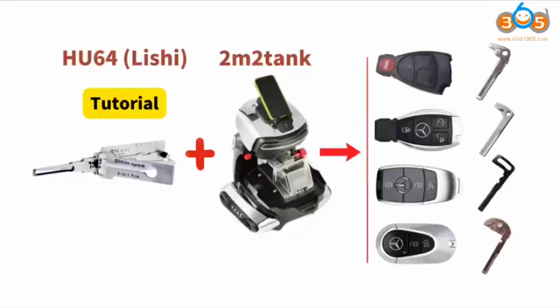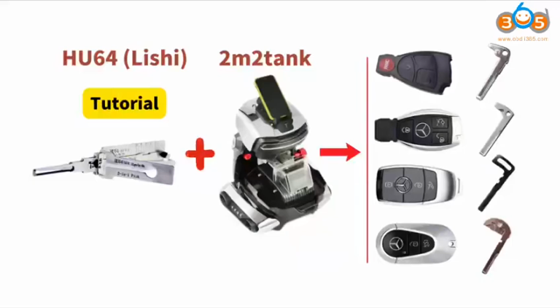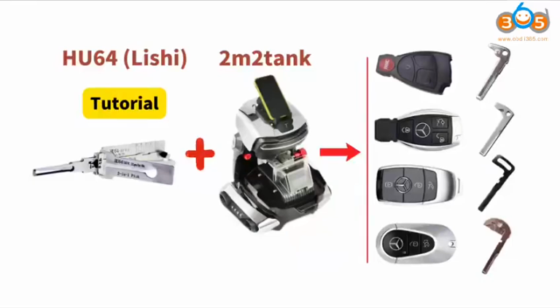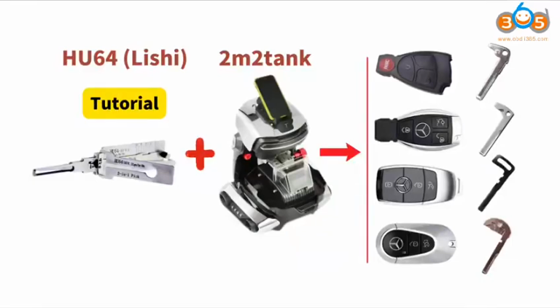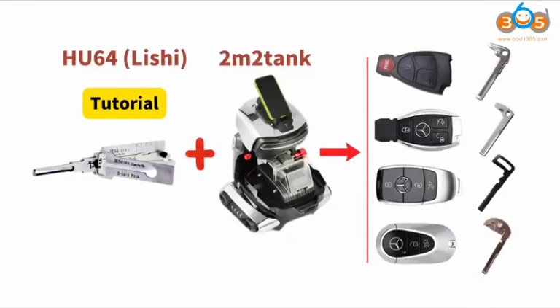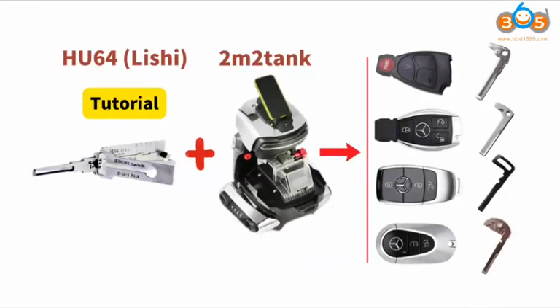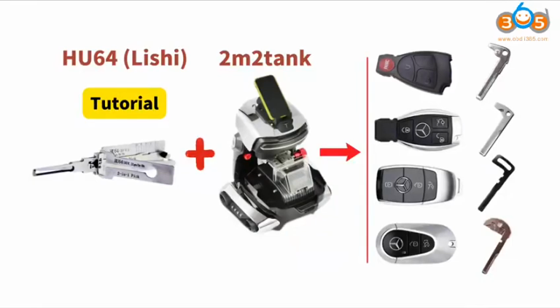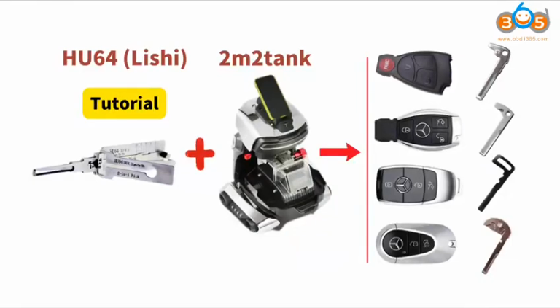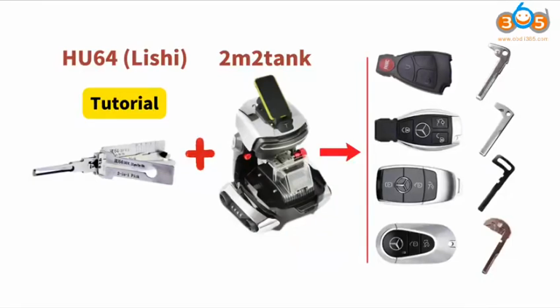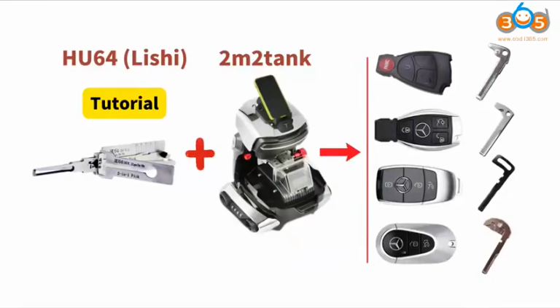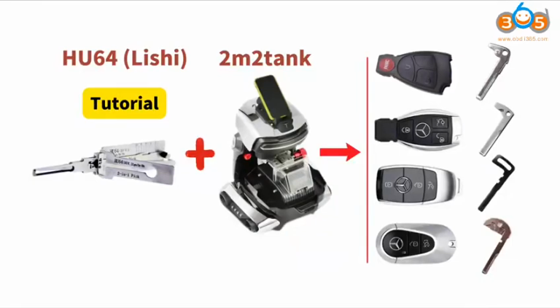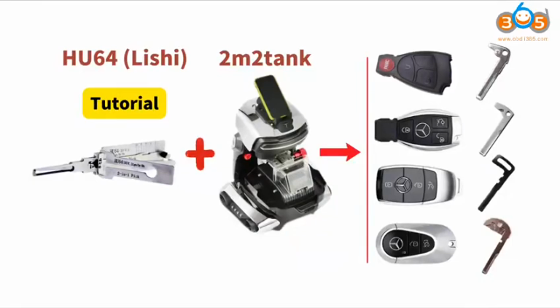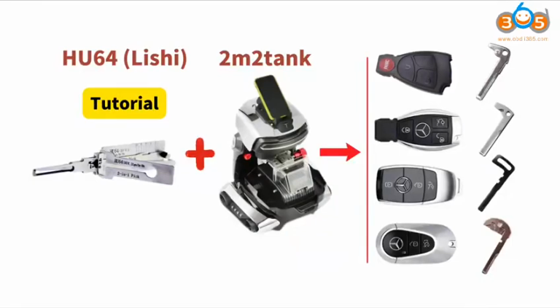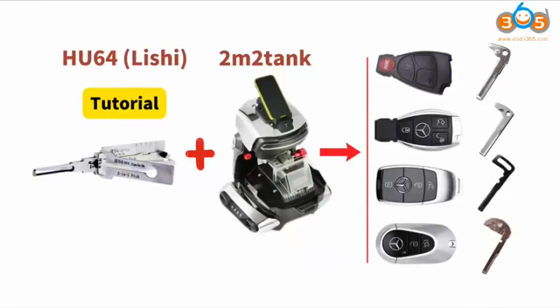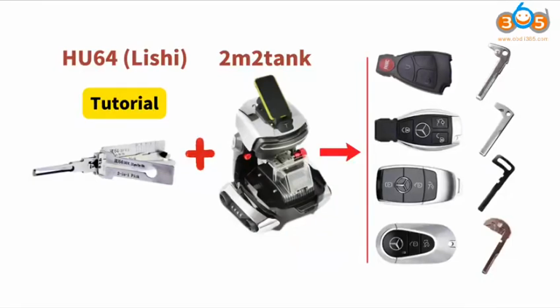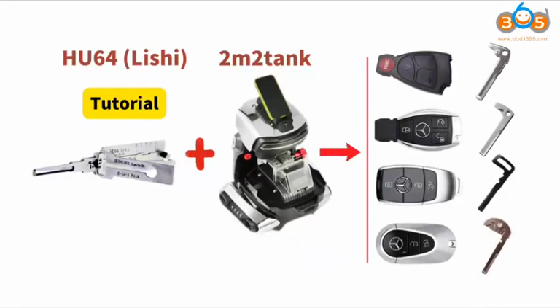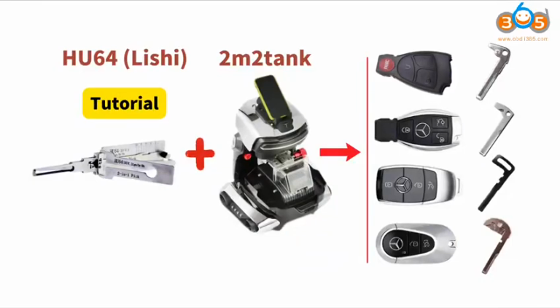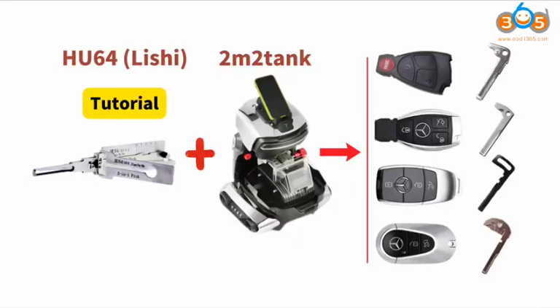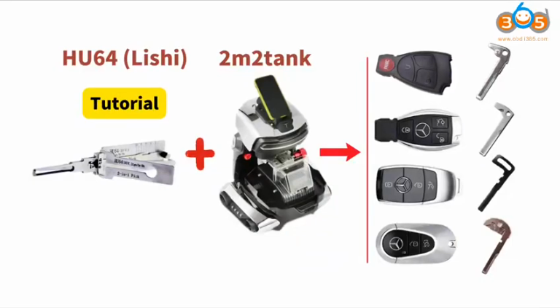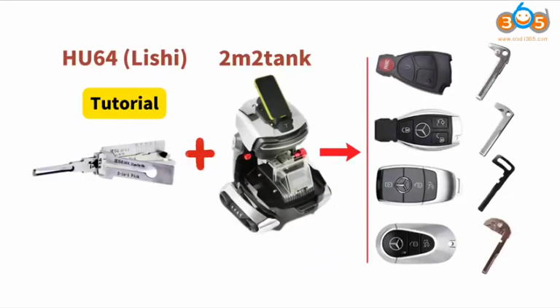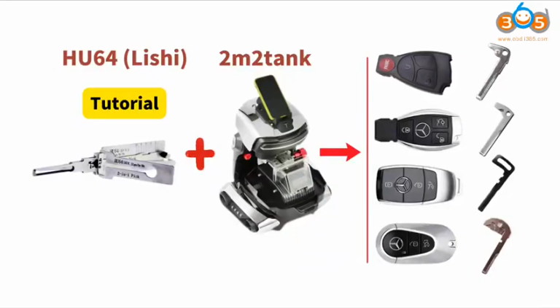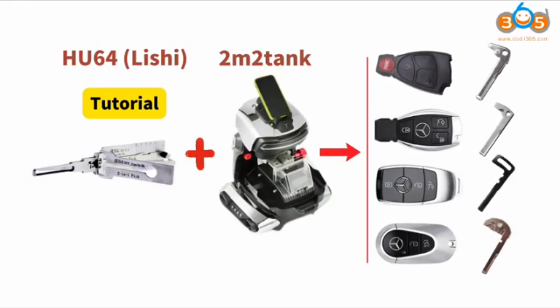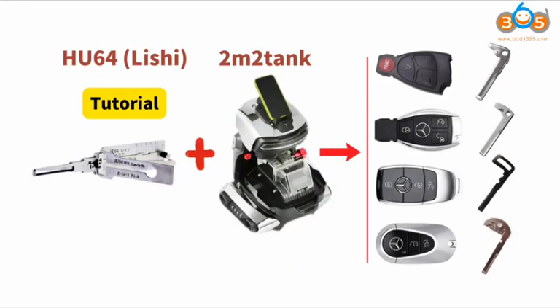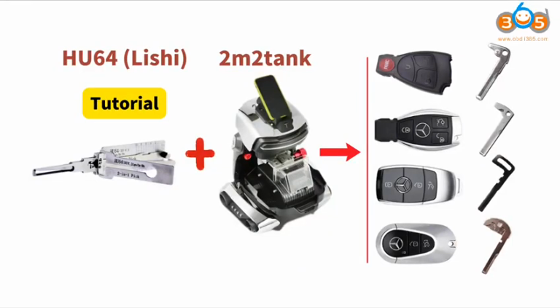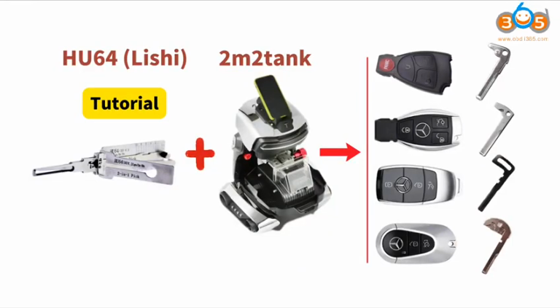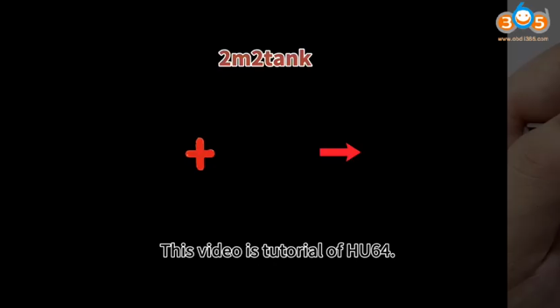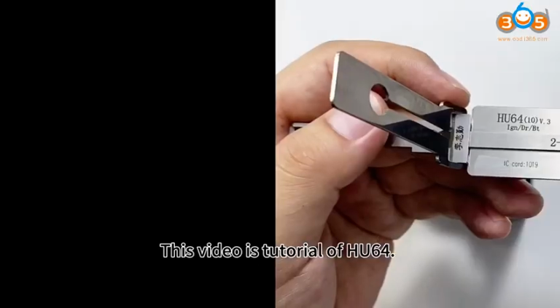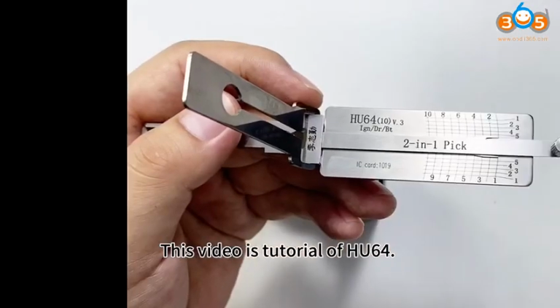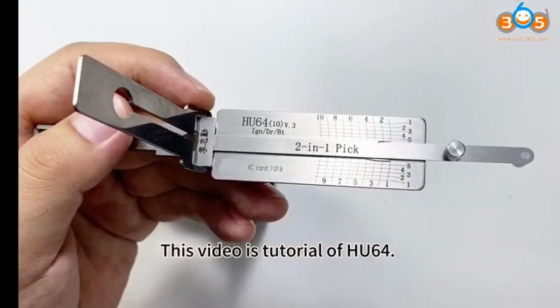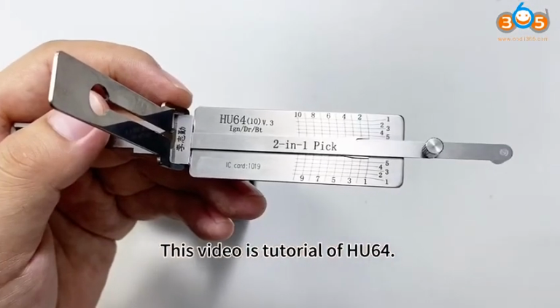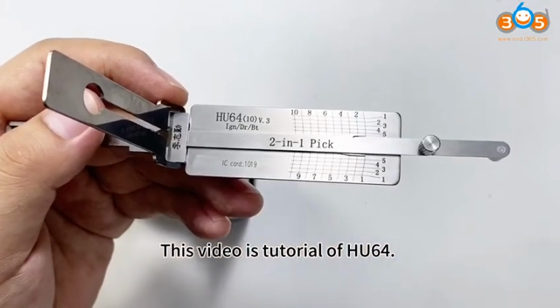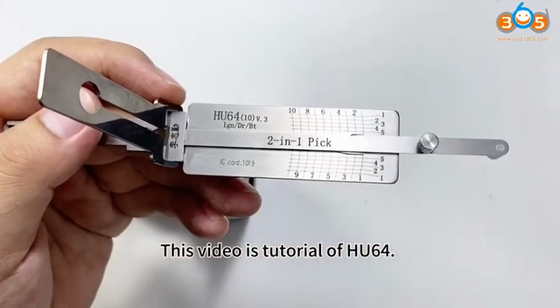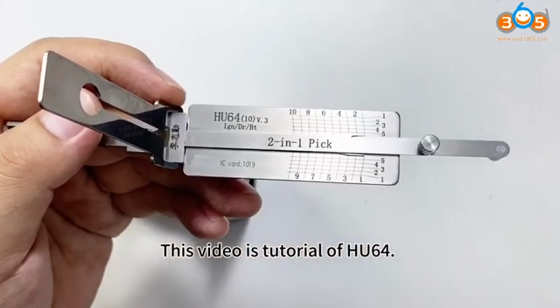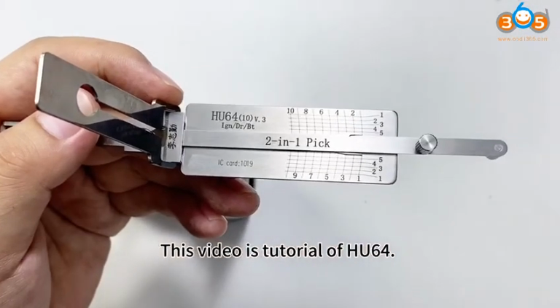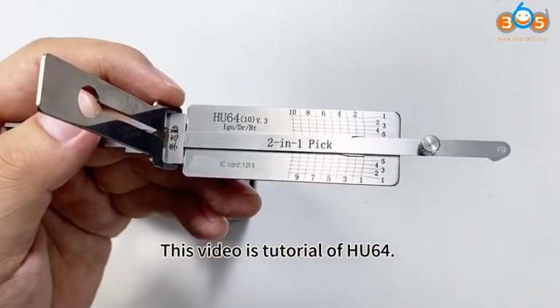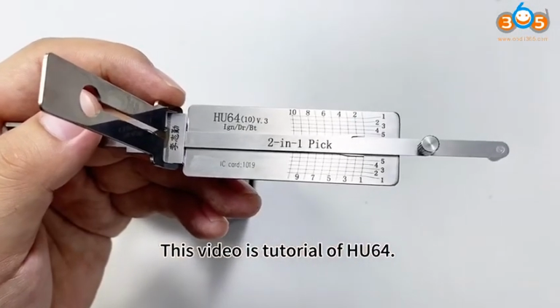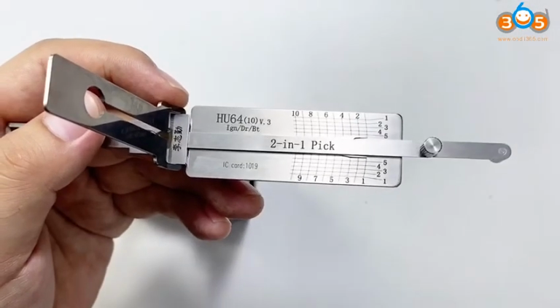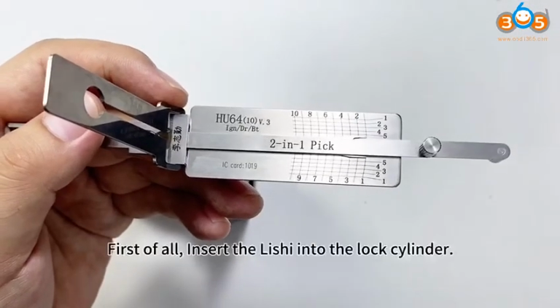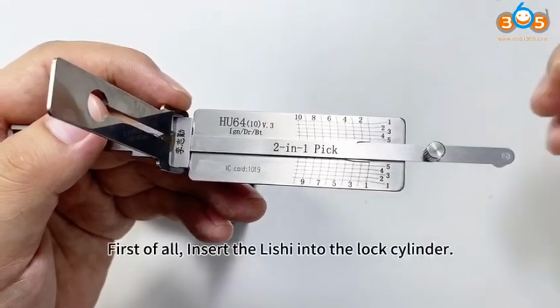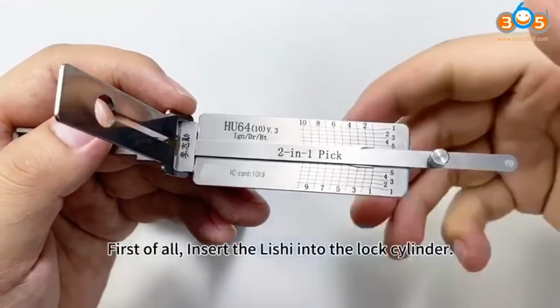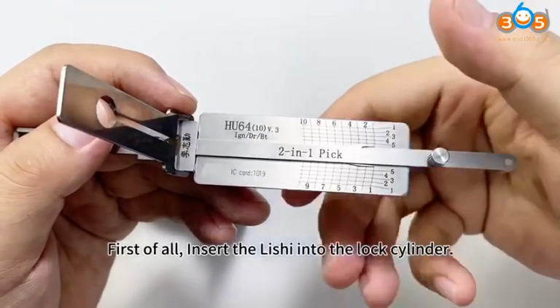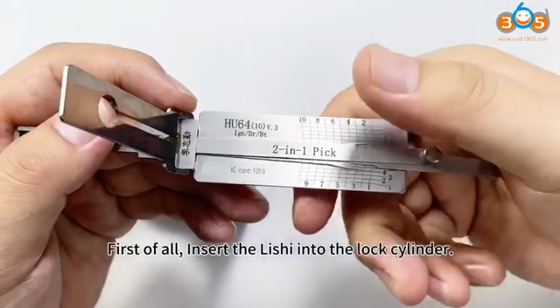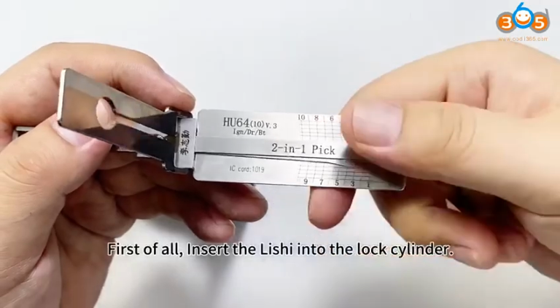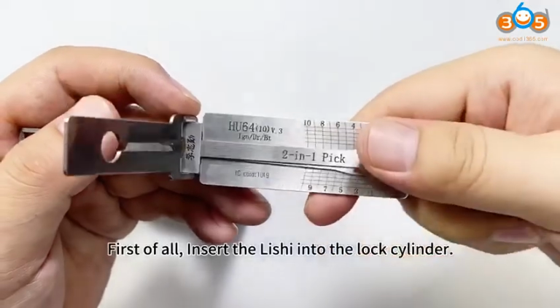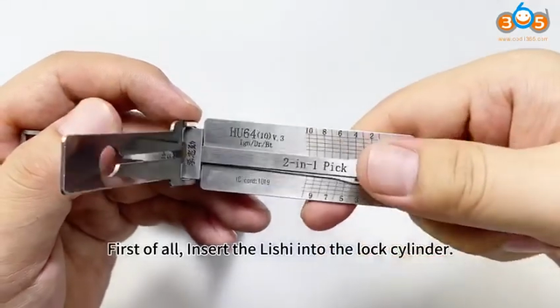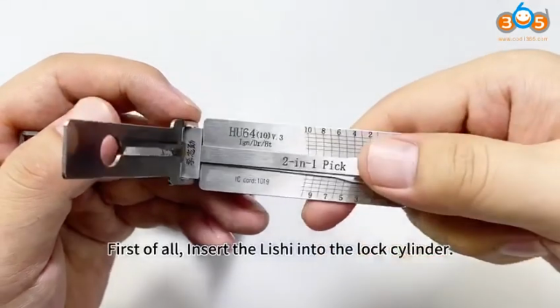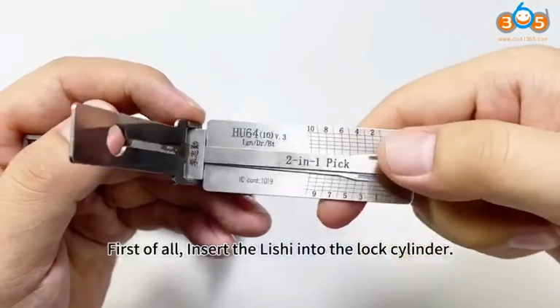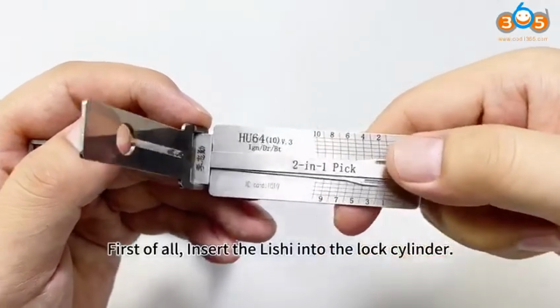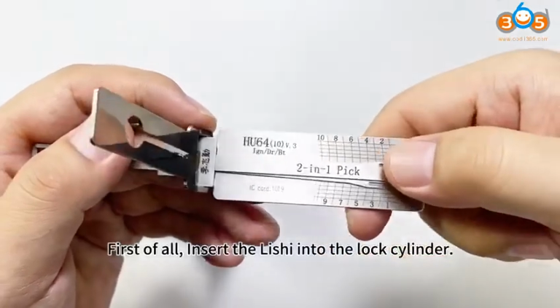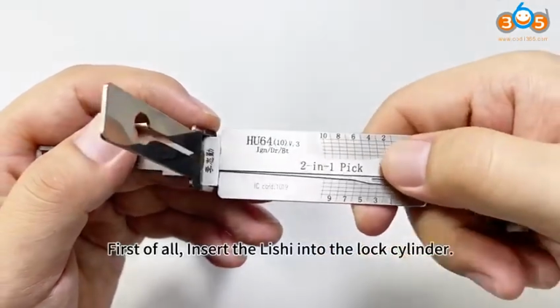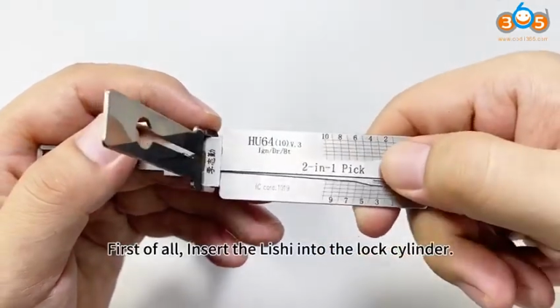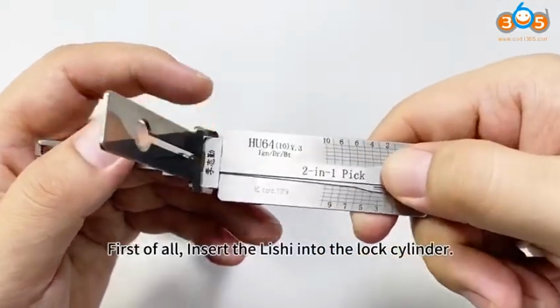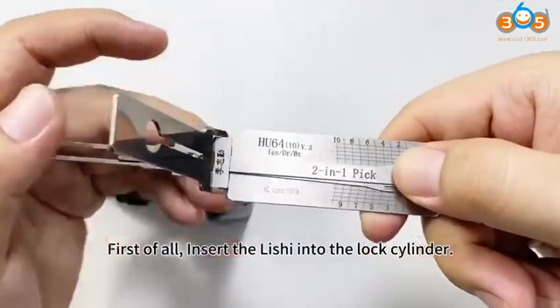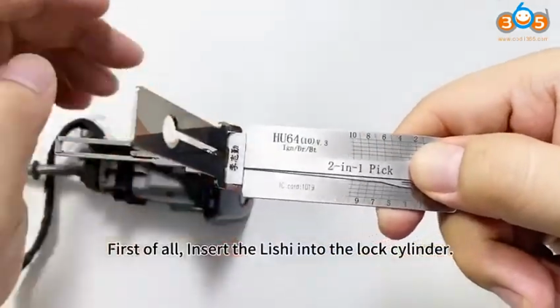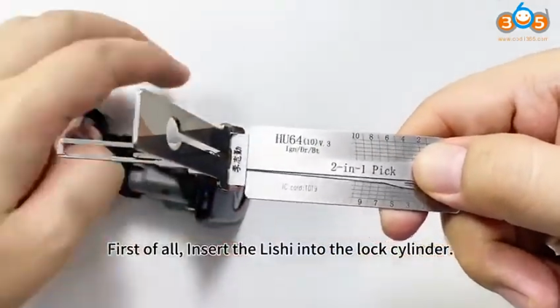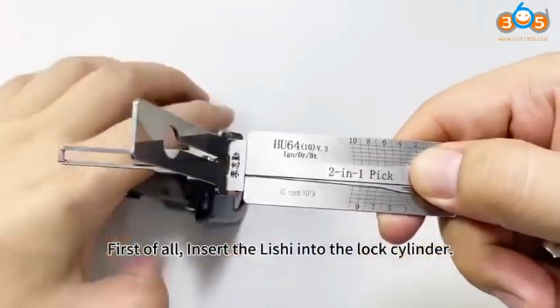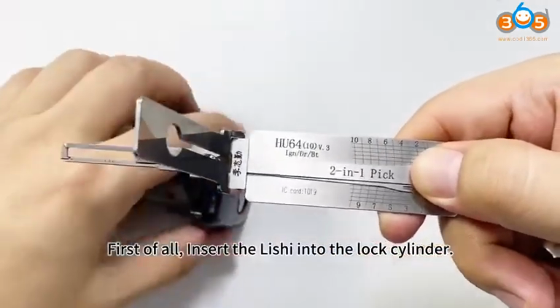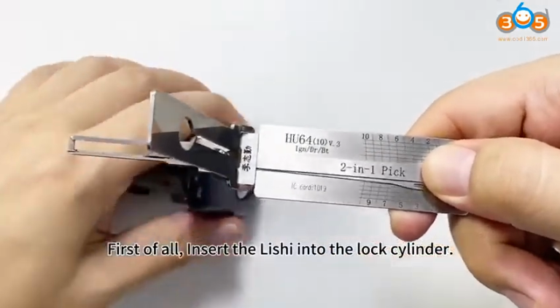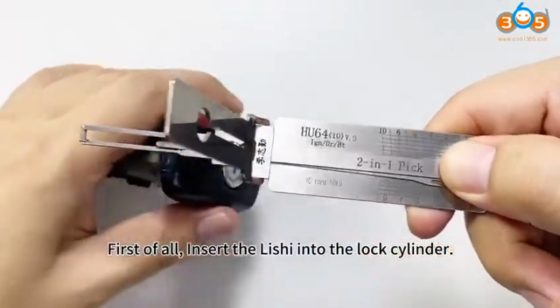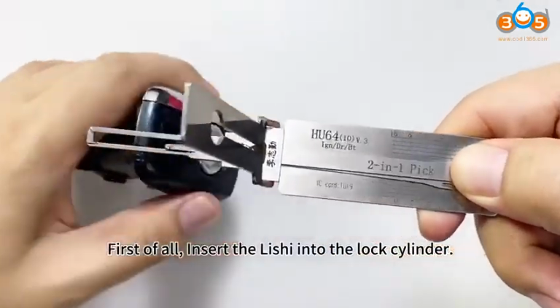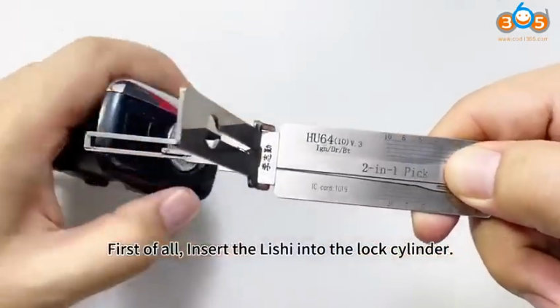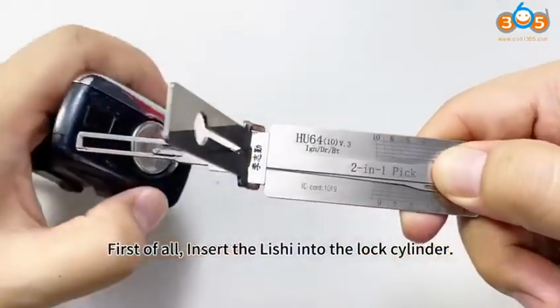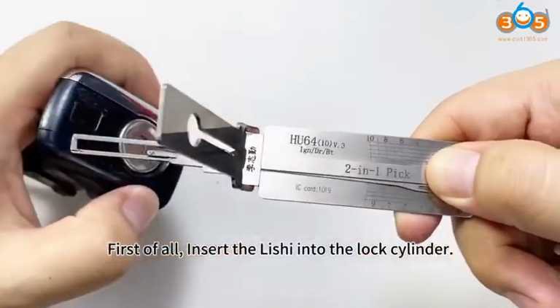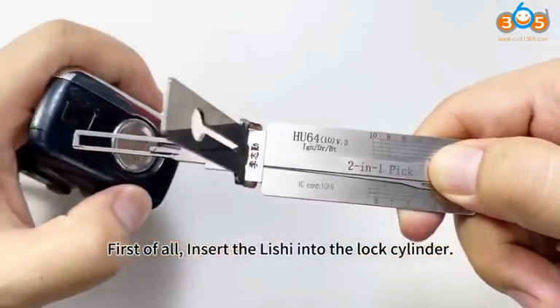This video is a tutorial of HU64. First of all, insert the lishi tool into the lock cylinder.